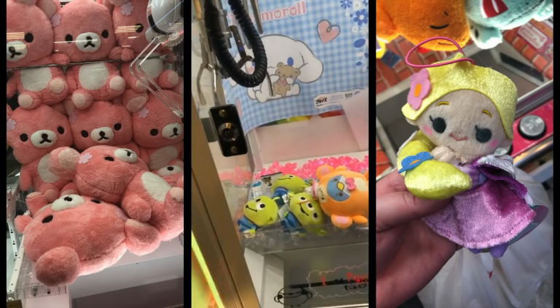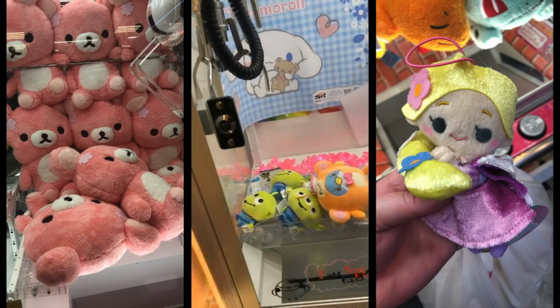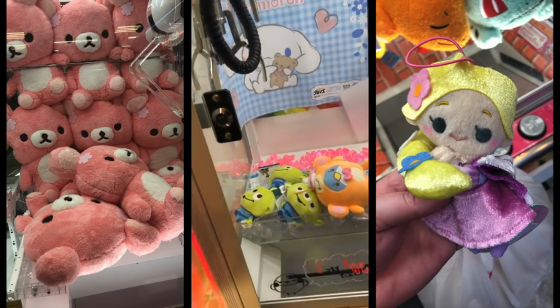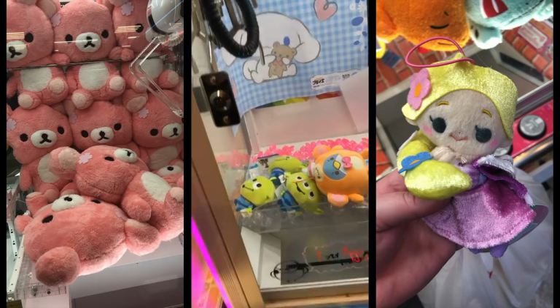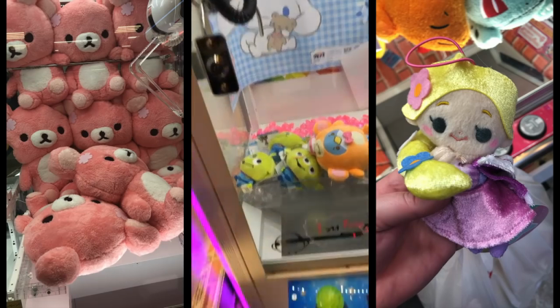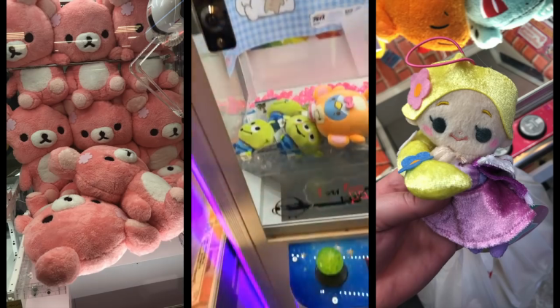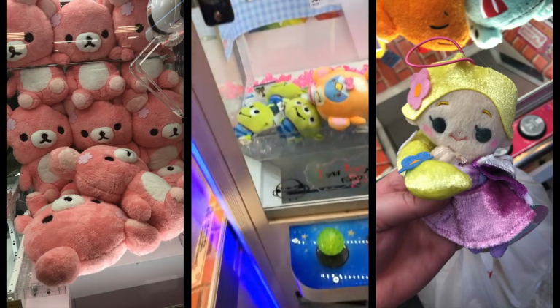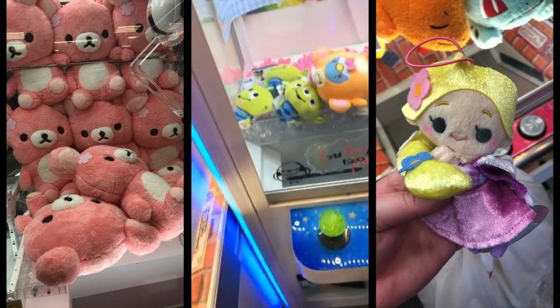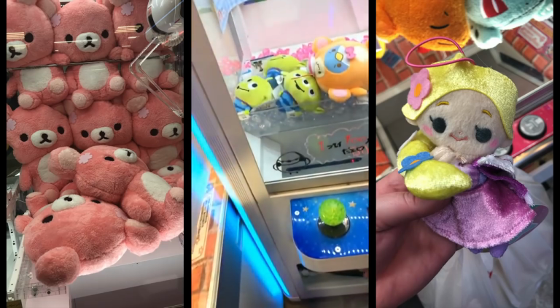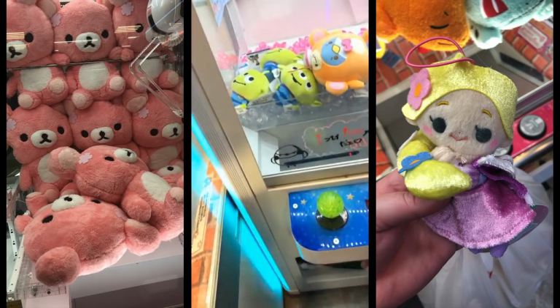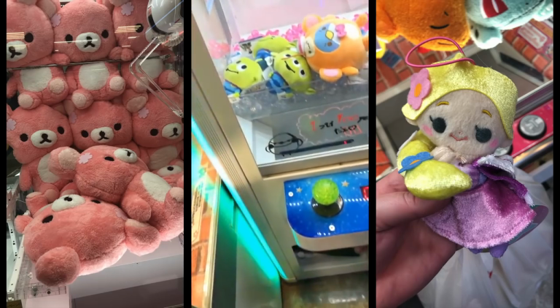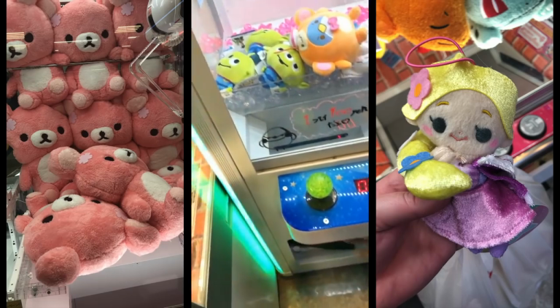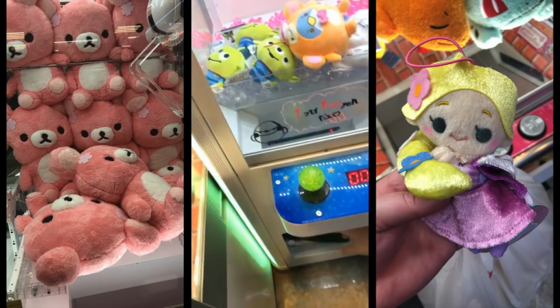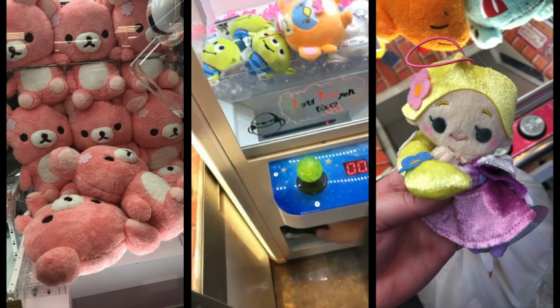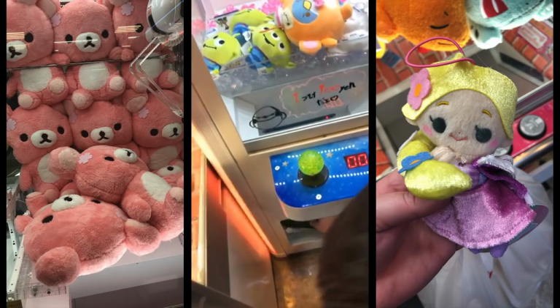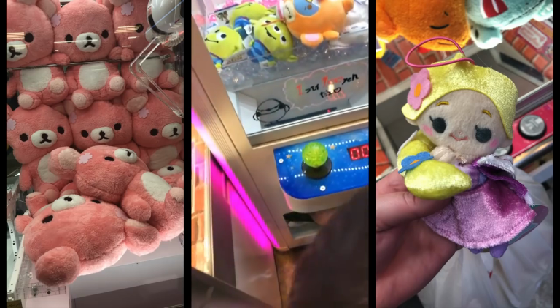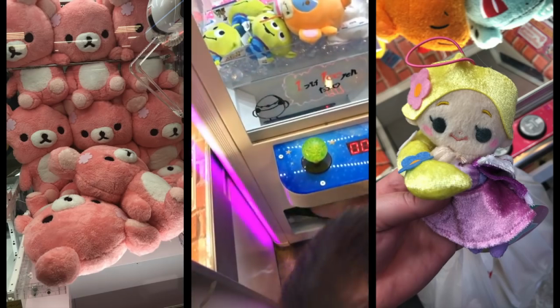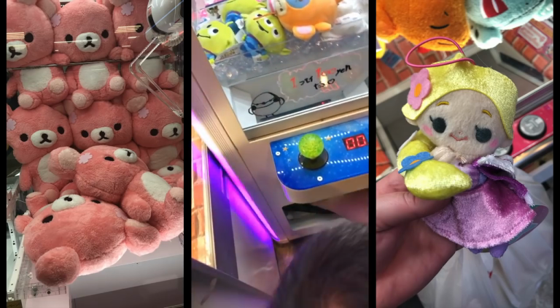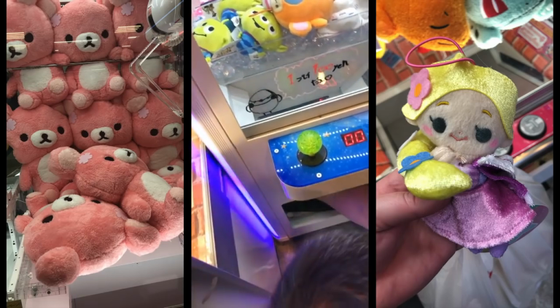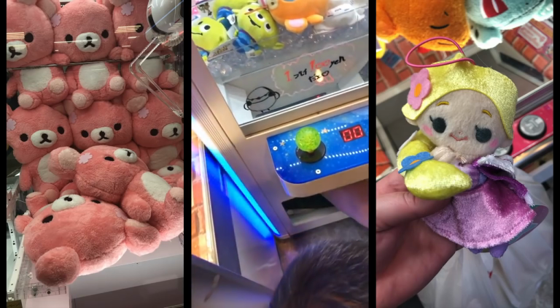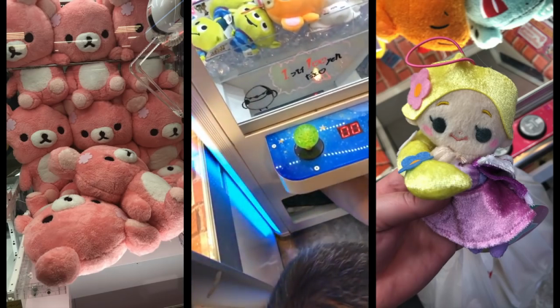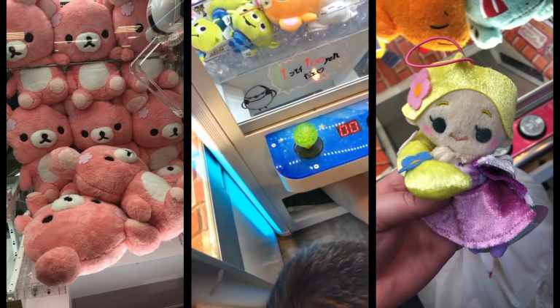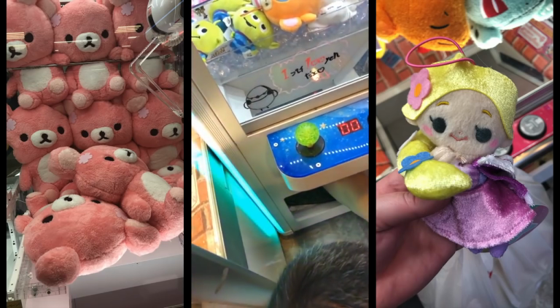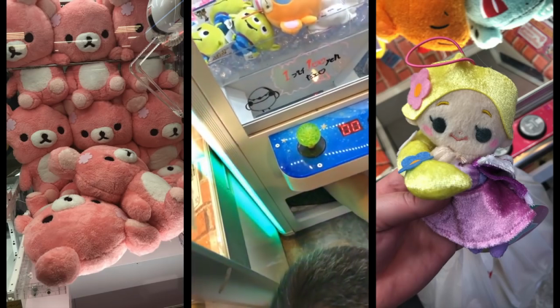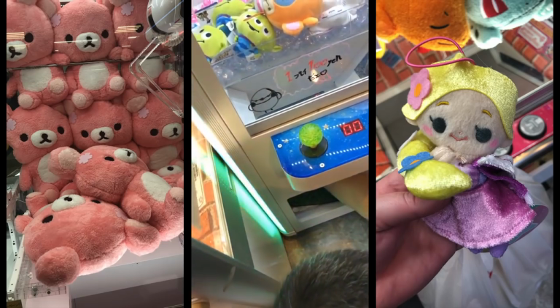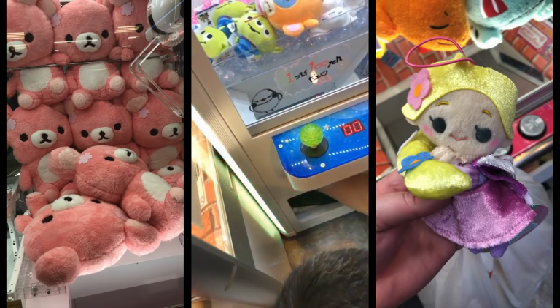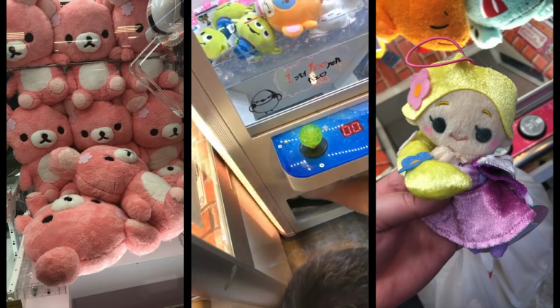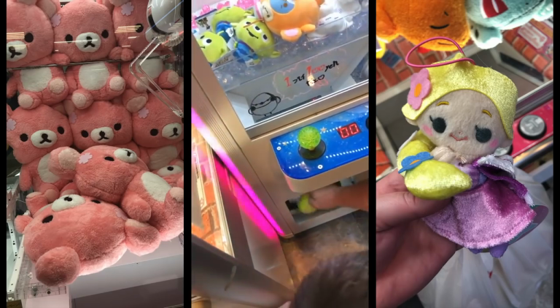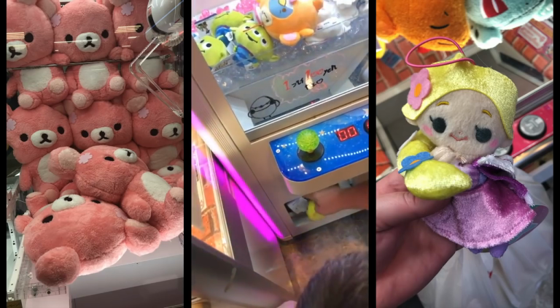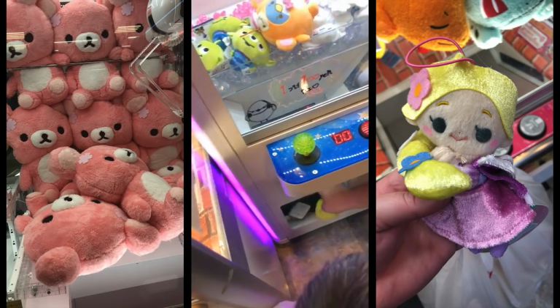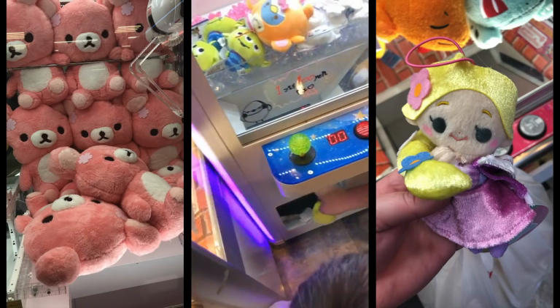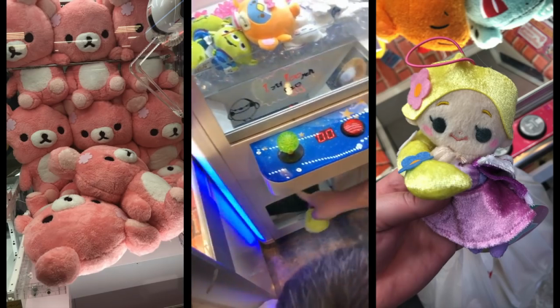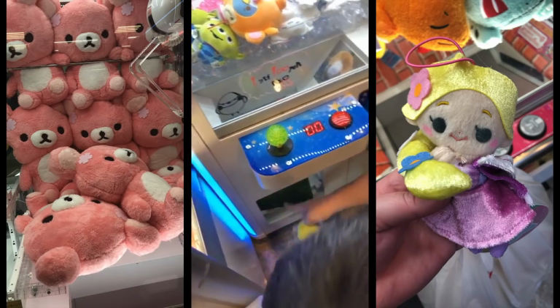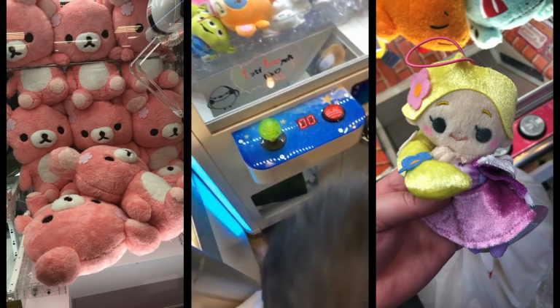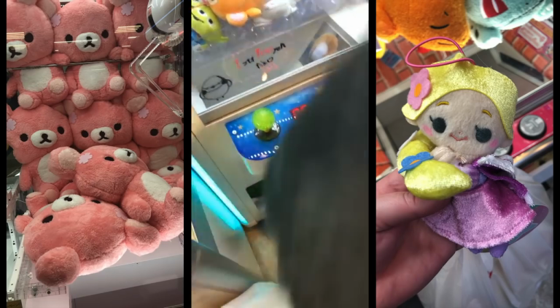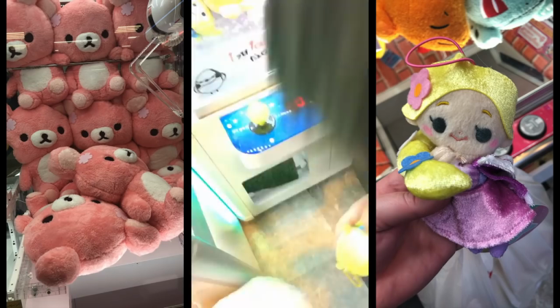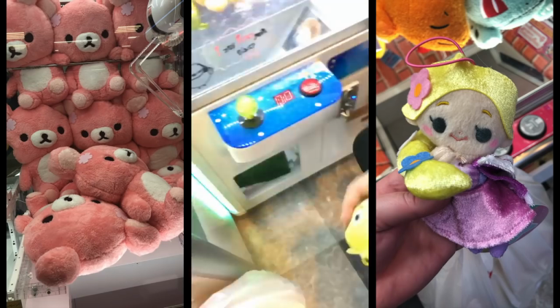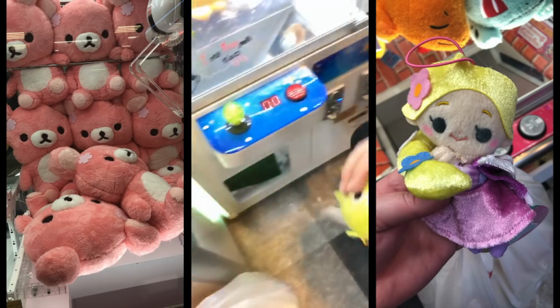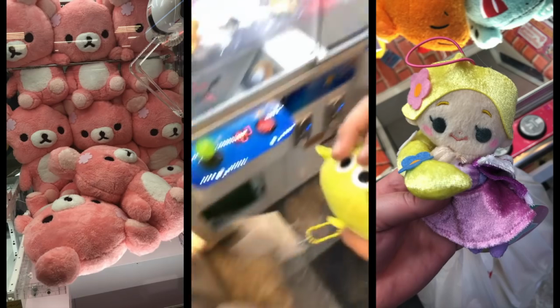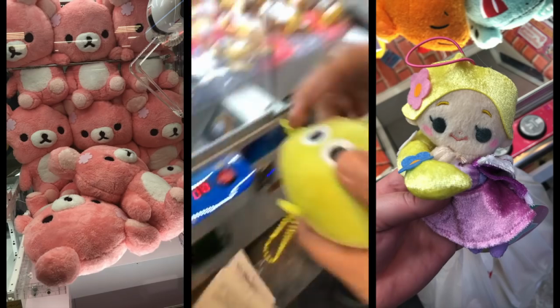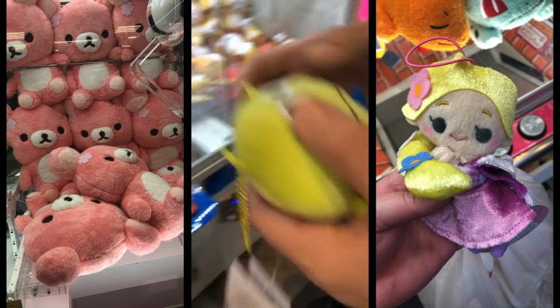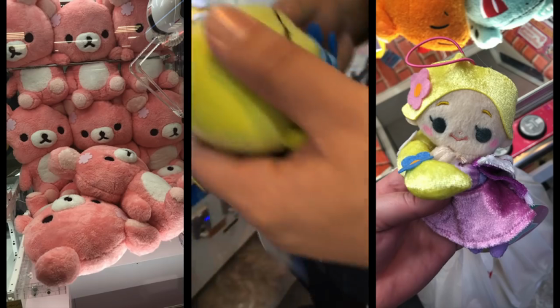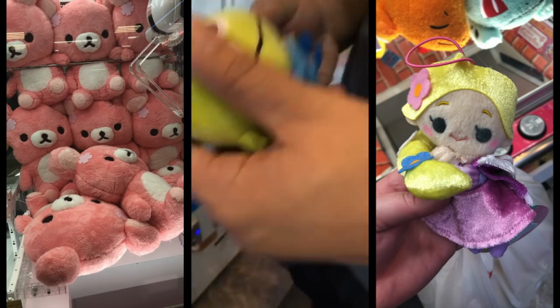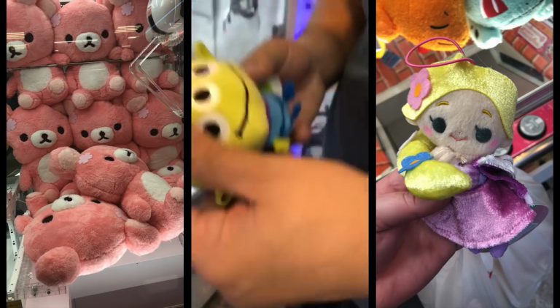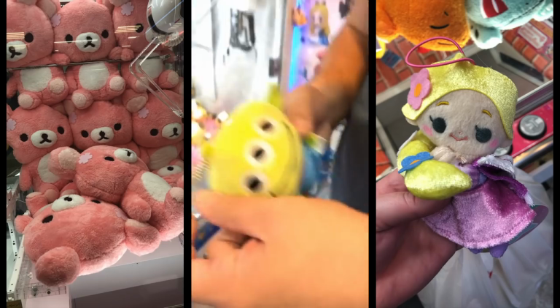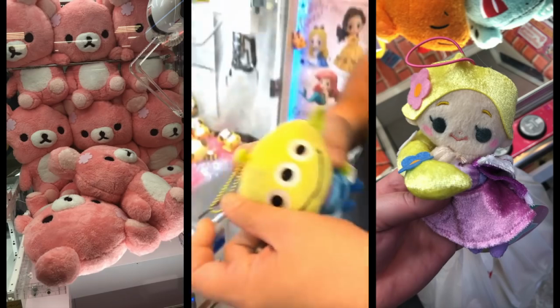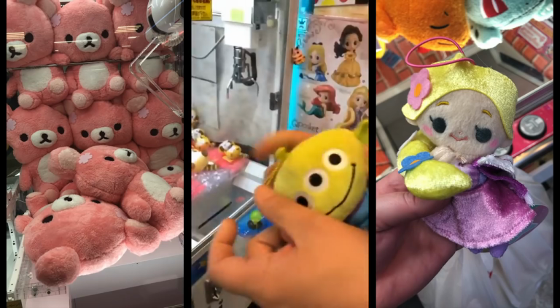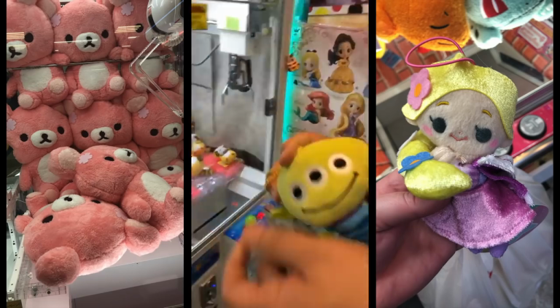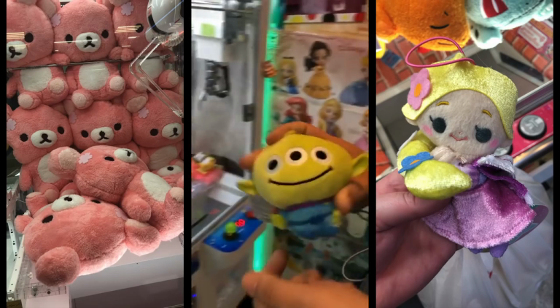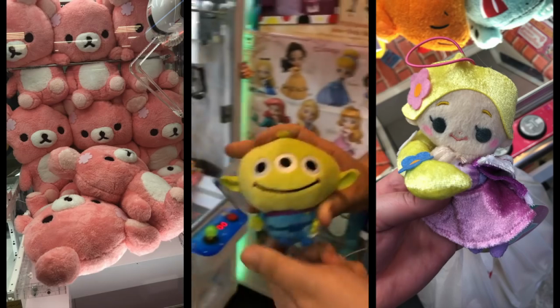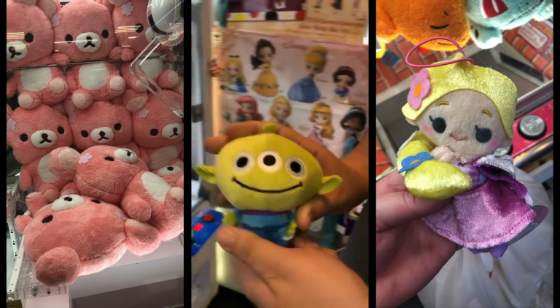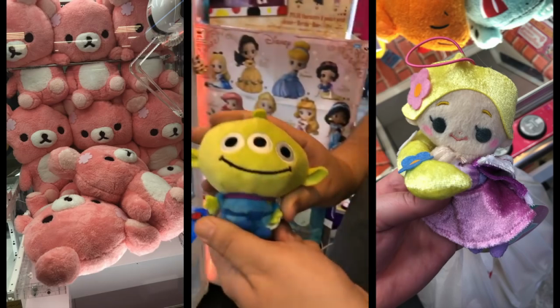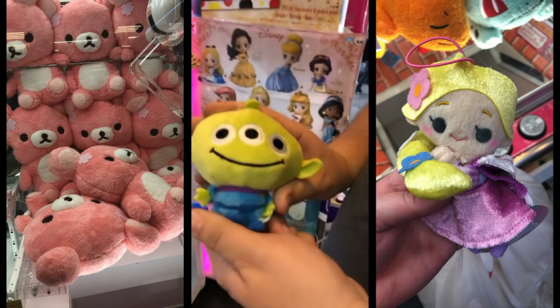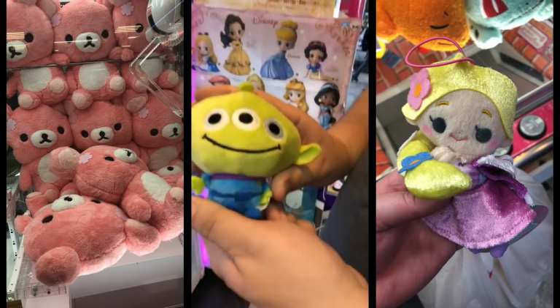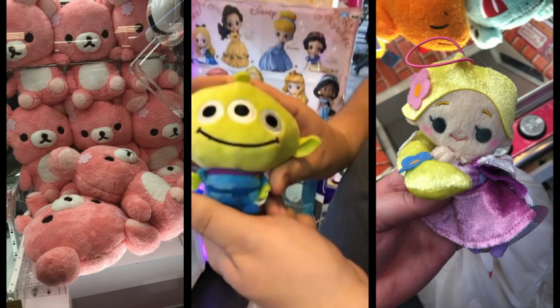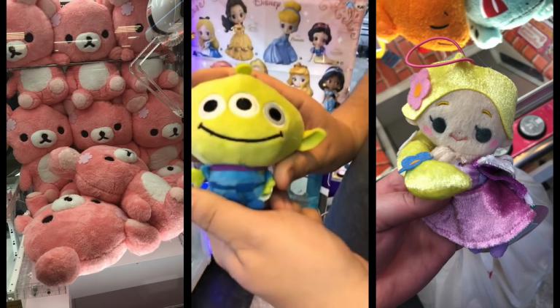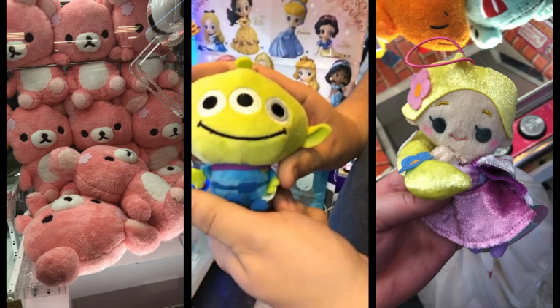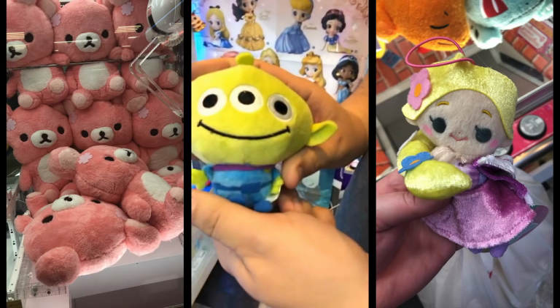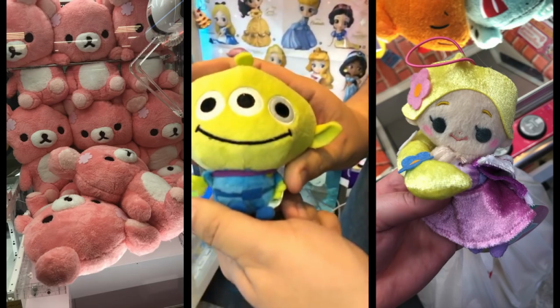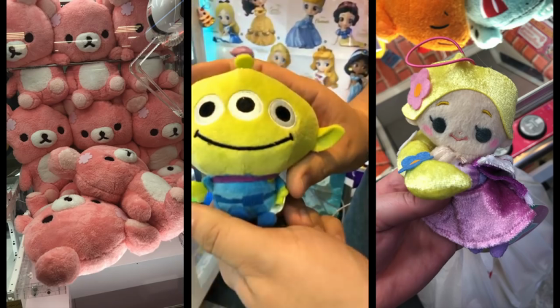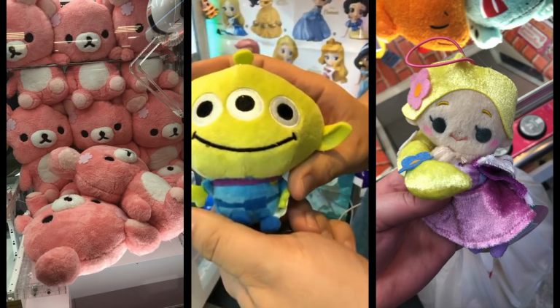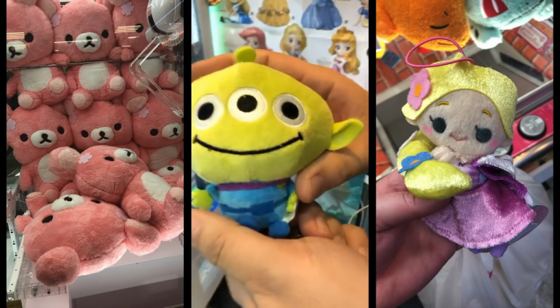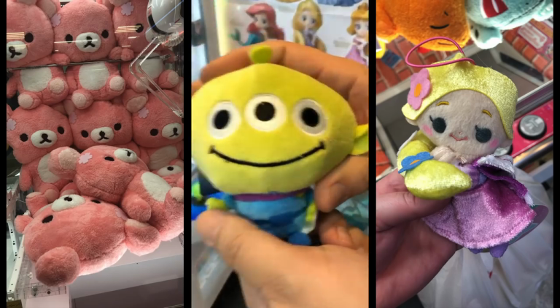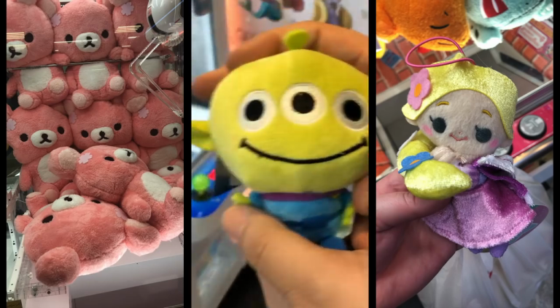Did you win it already? Yeah! On the first try? Oh my gosh. Wow. Yay!